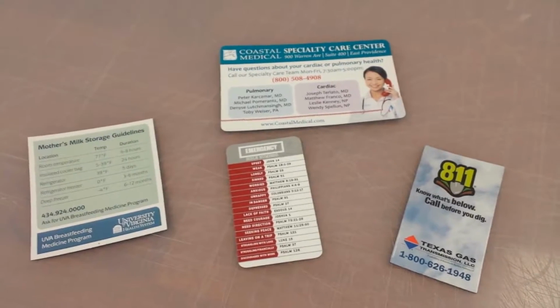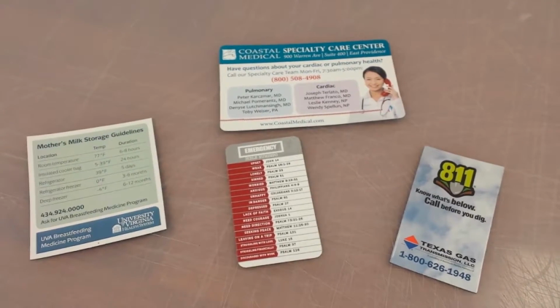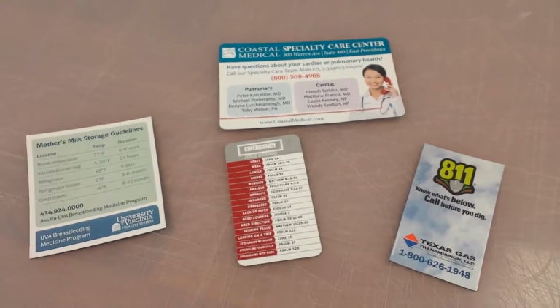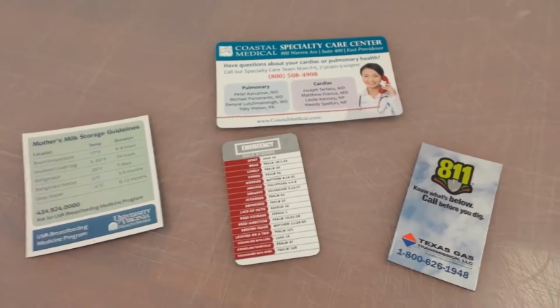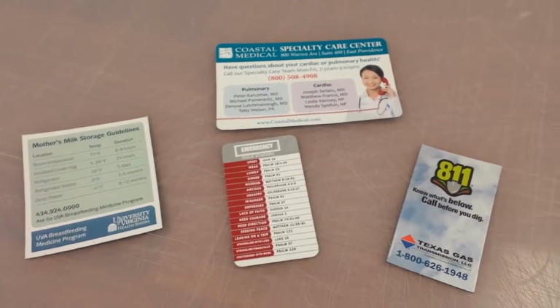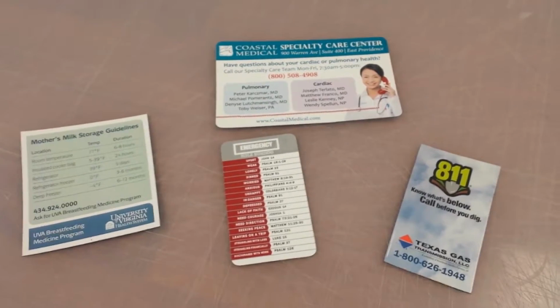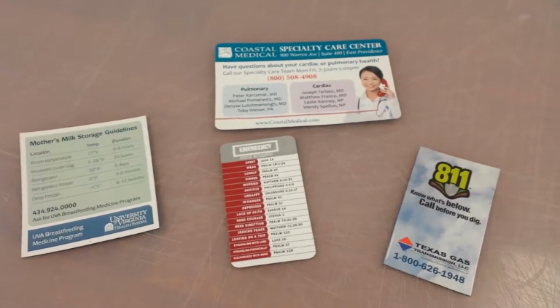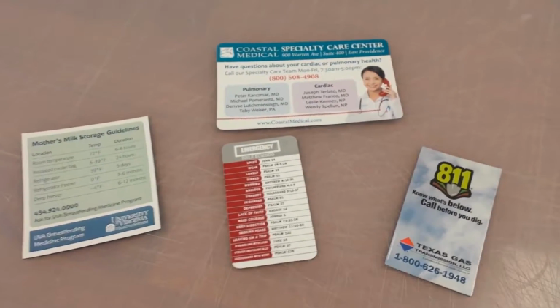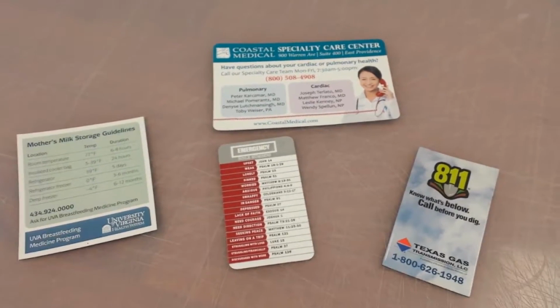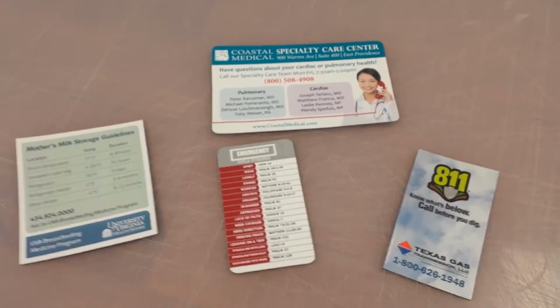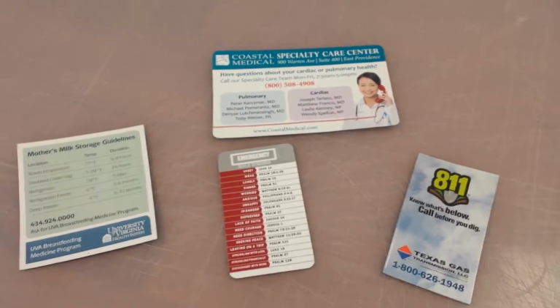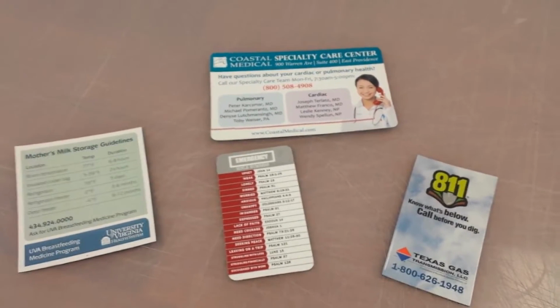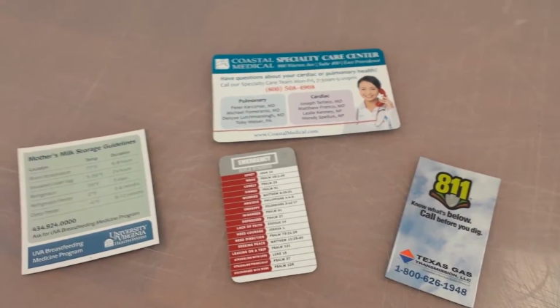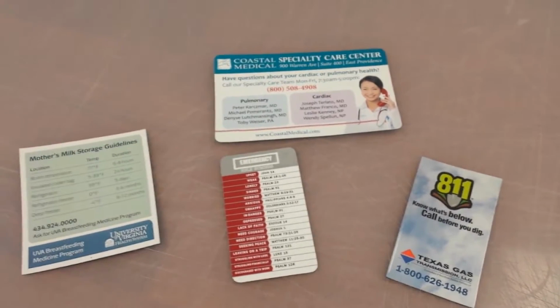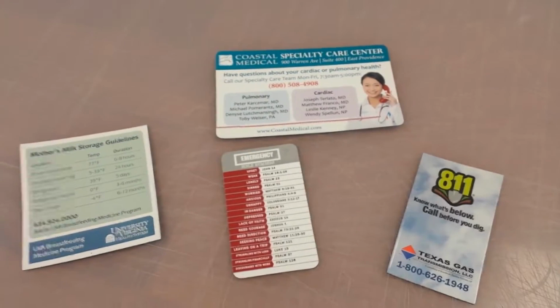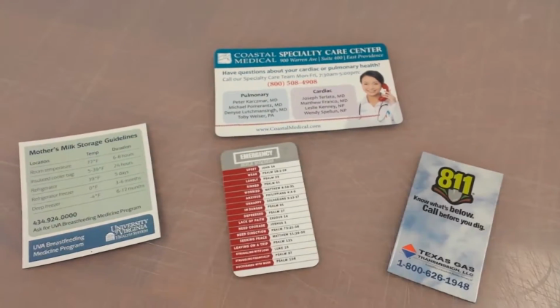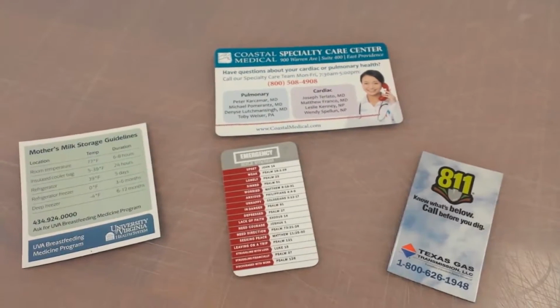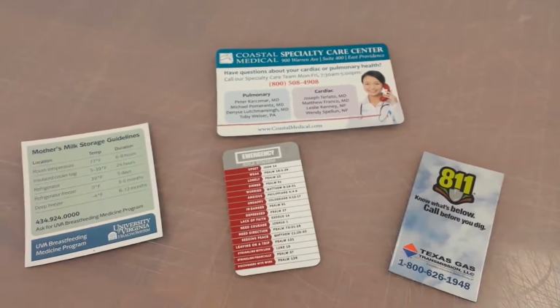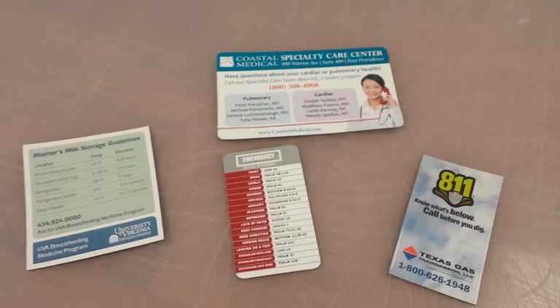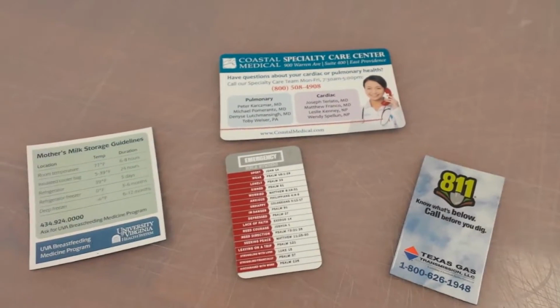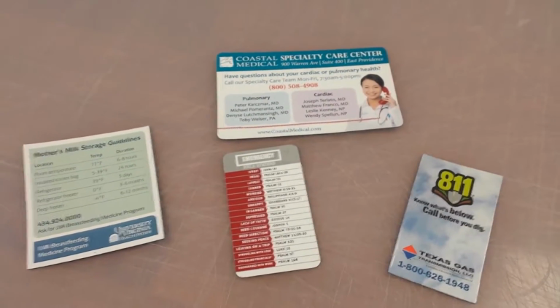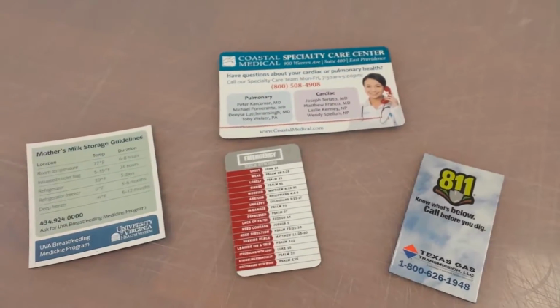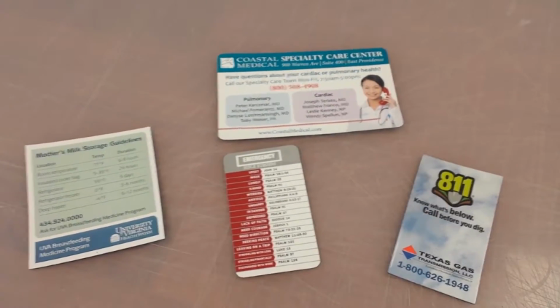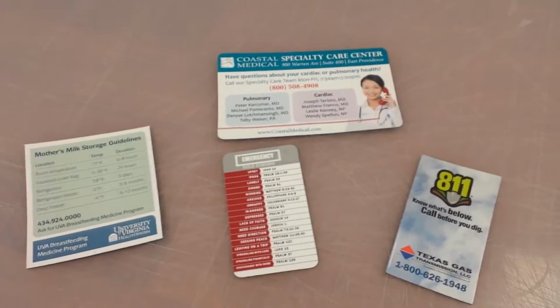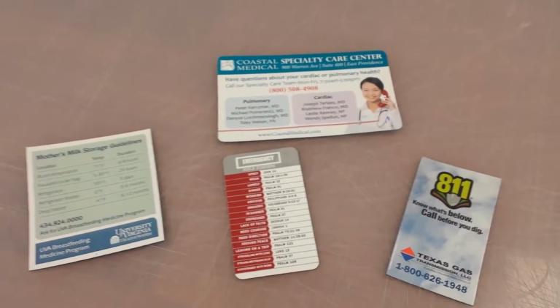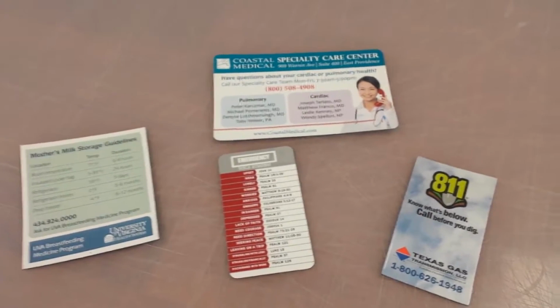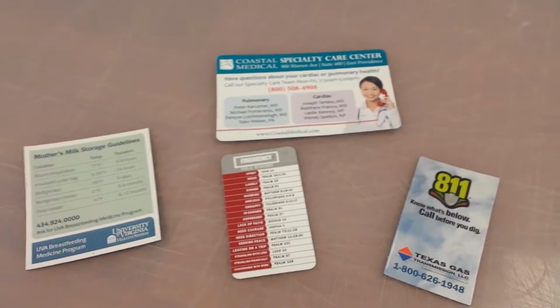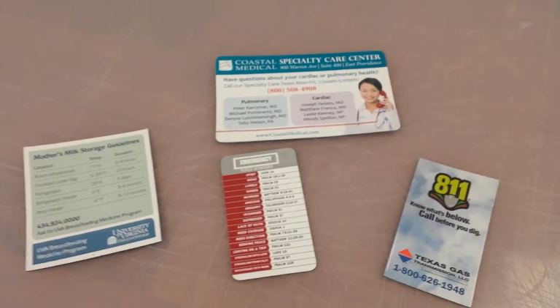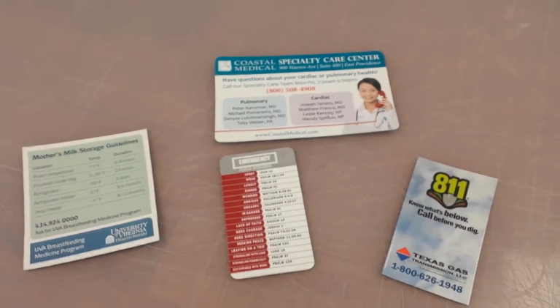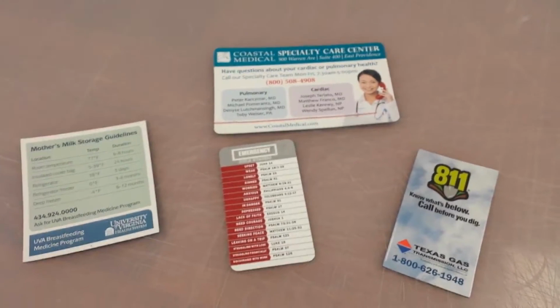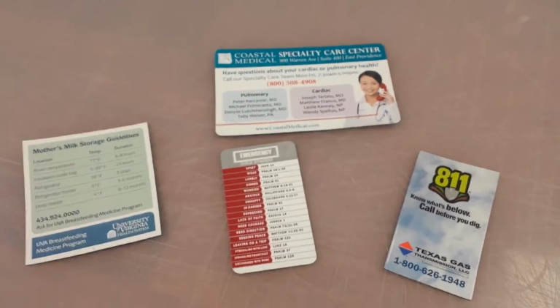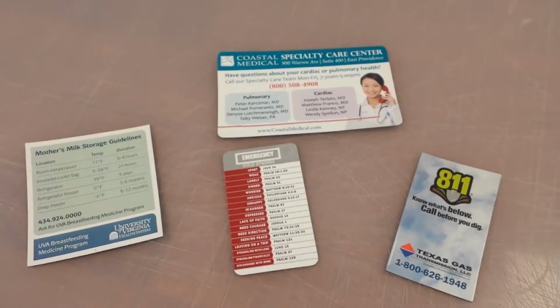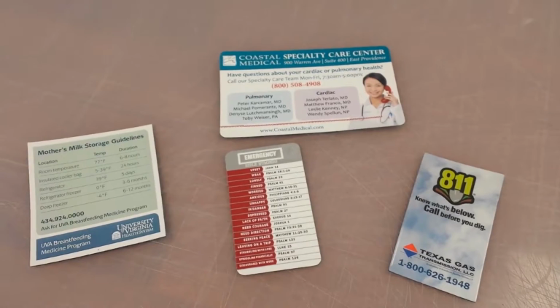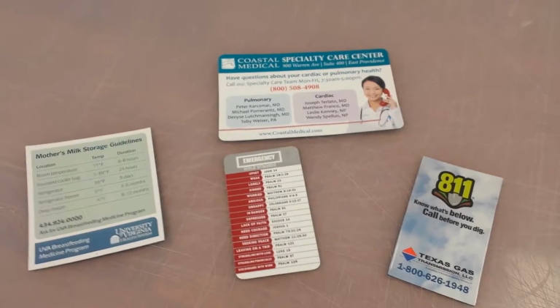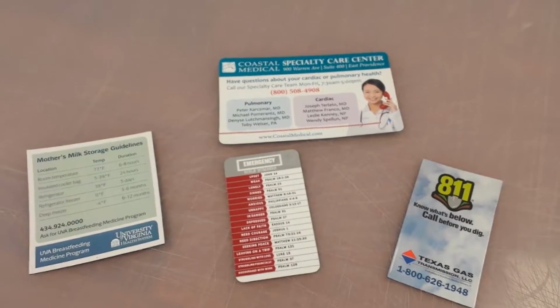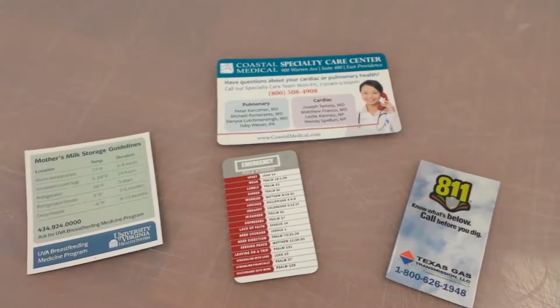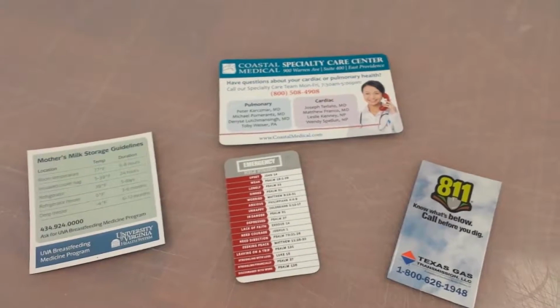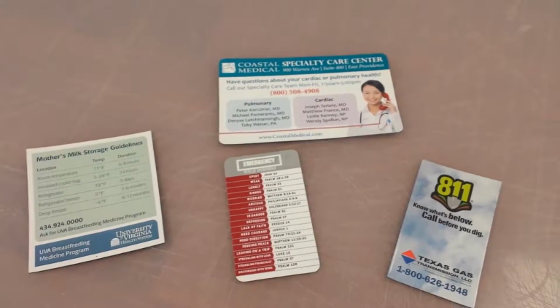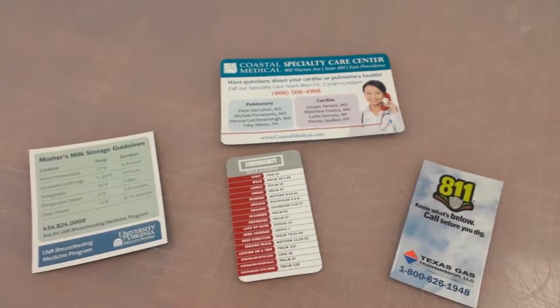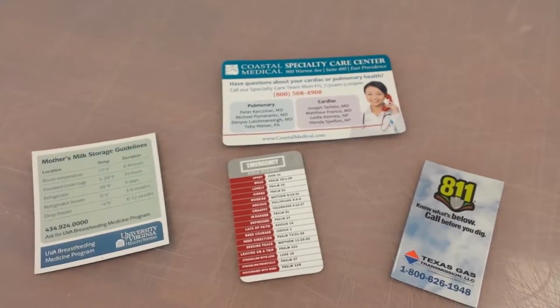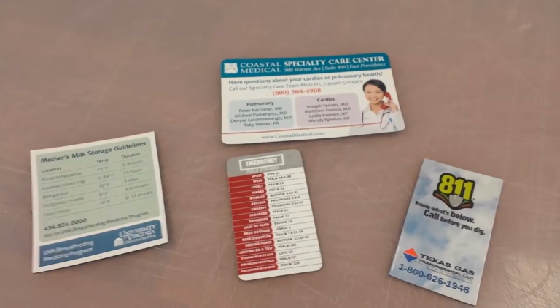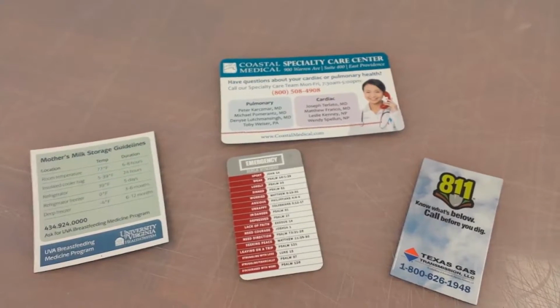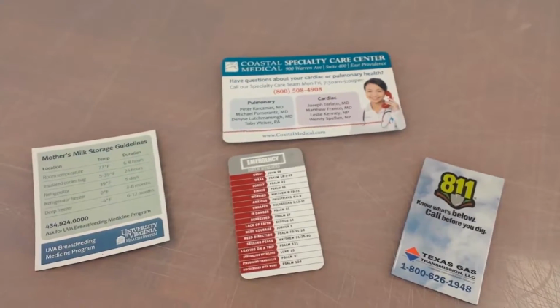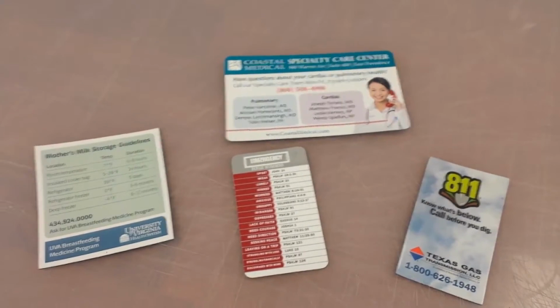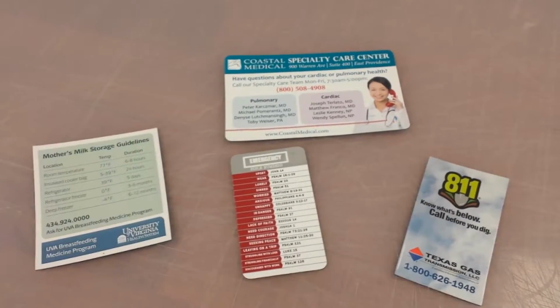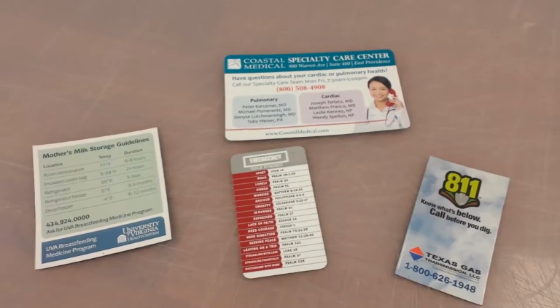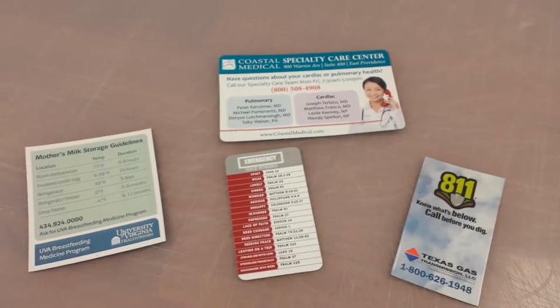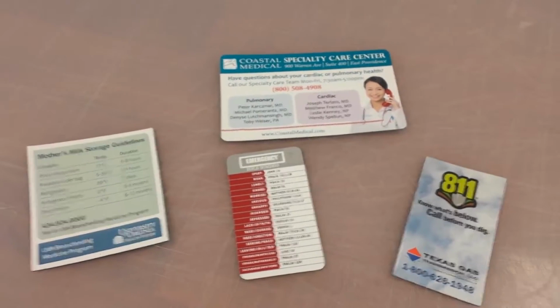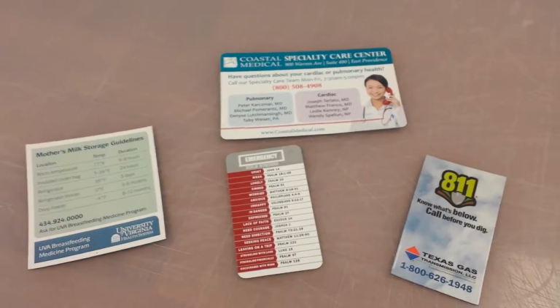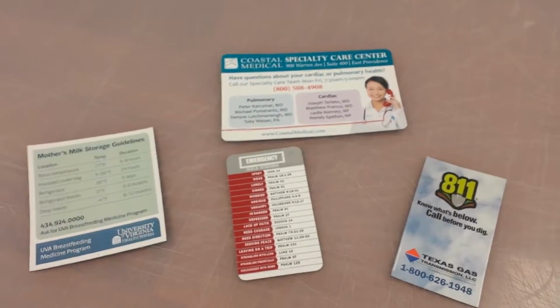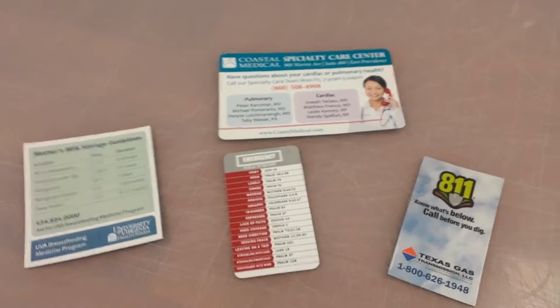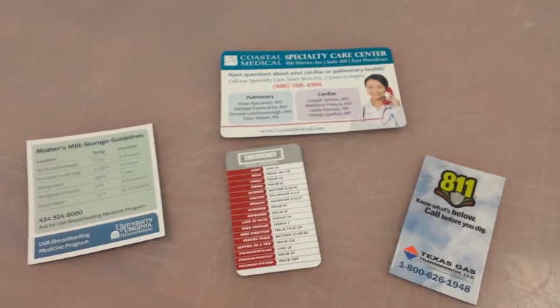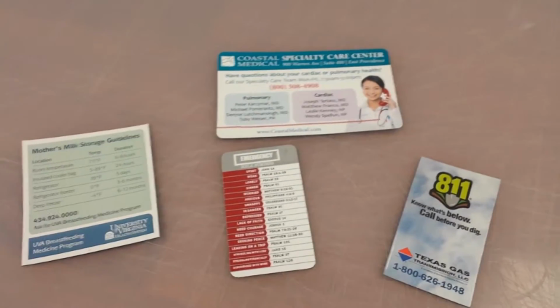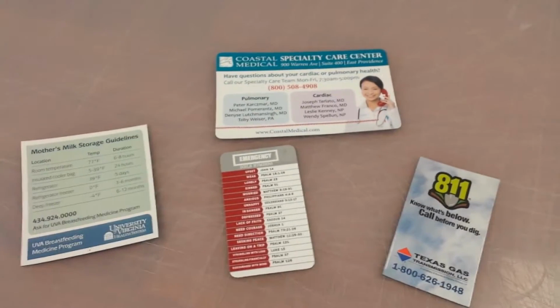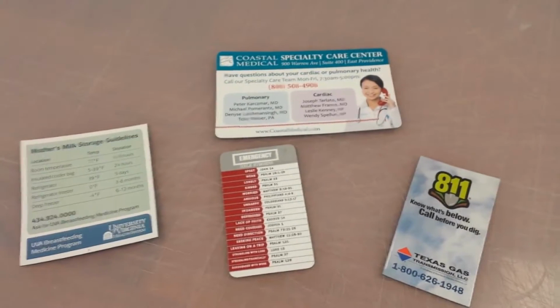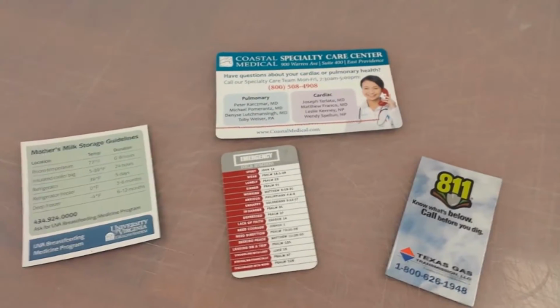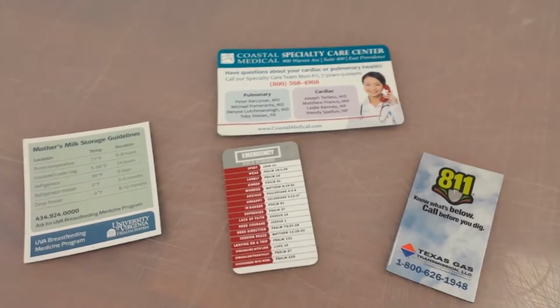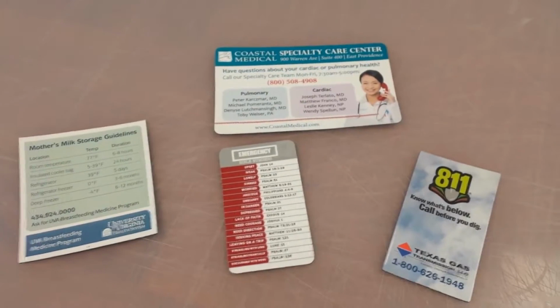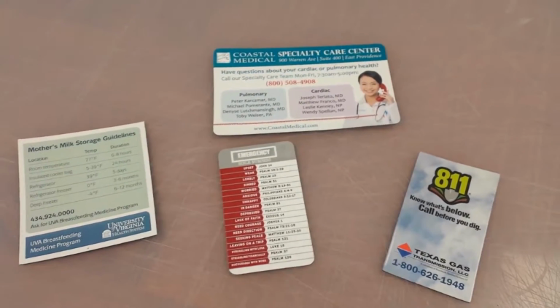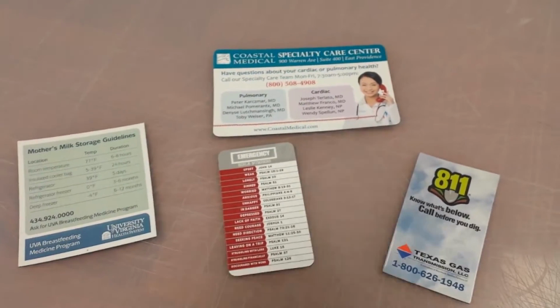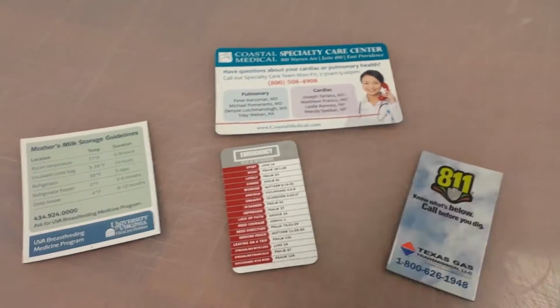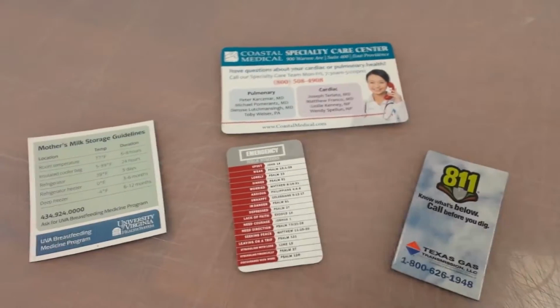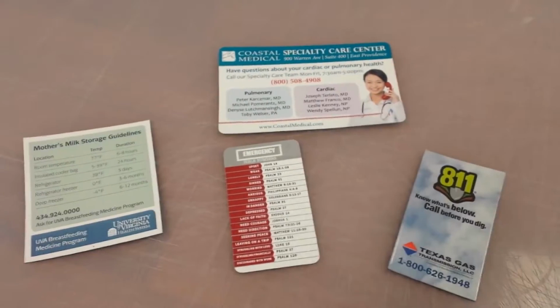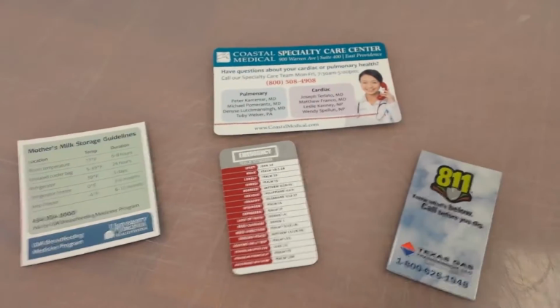For more information on any of these products and to get a quote, reach out to us and we will get right back to you. In the meantime, thanks for watching.